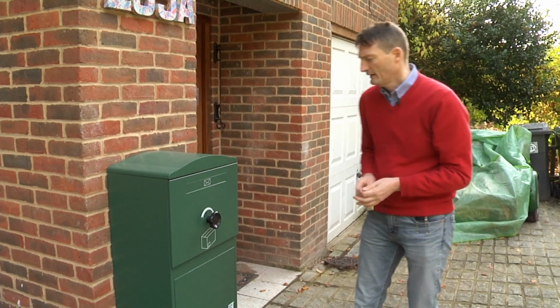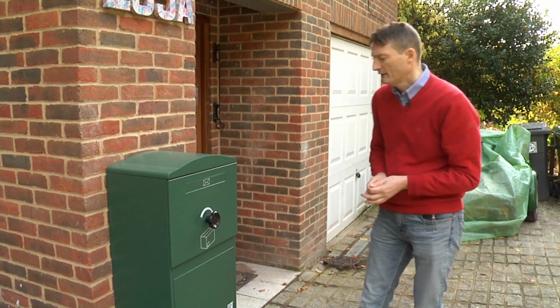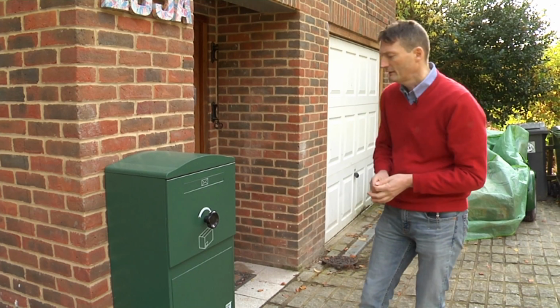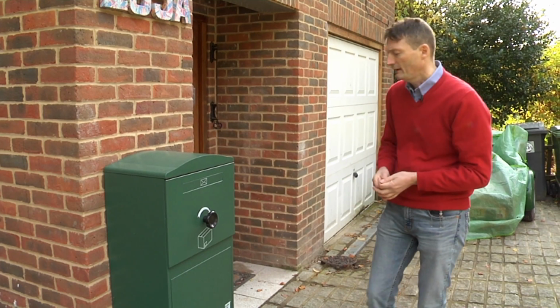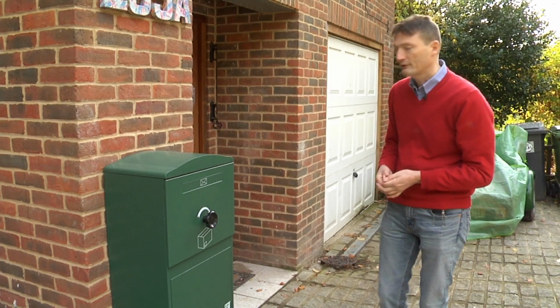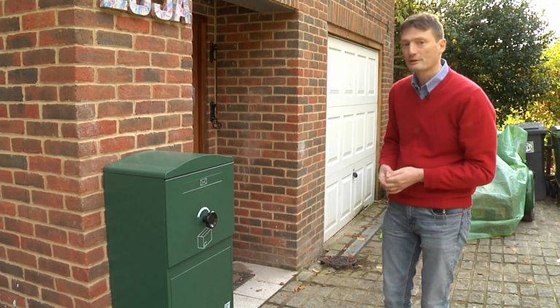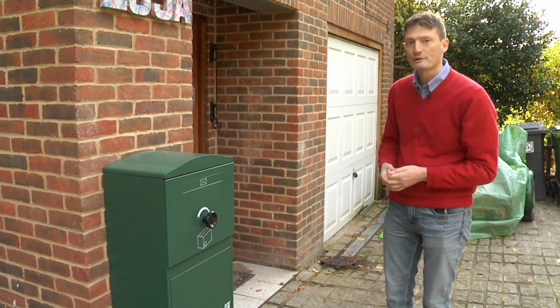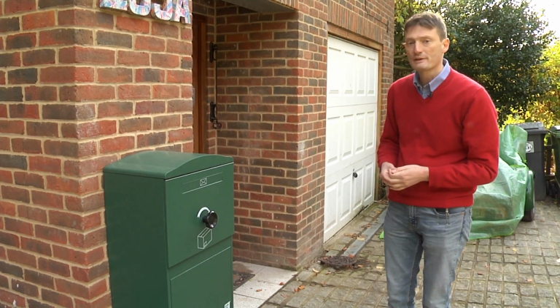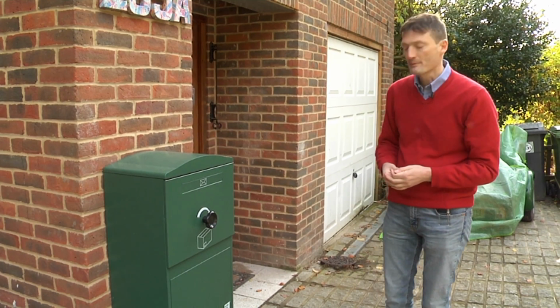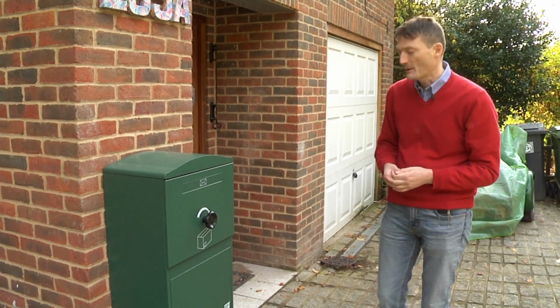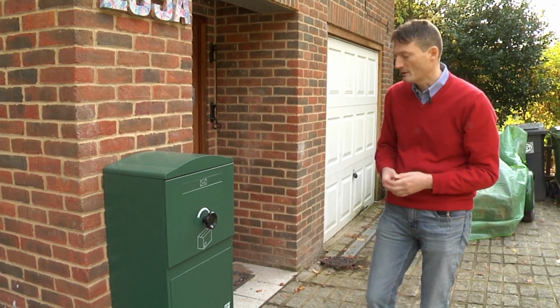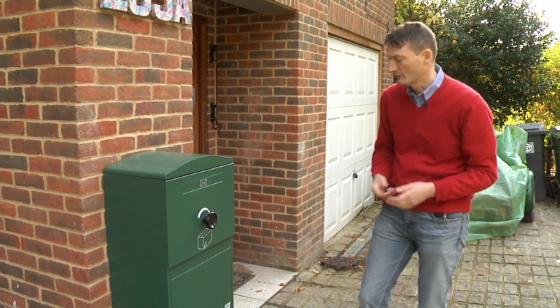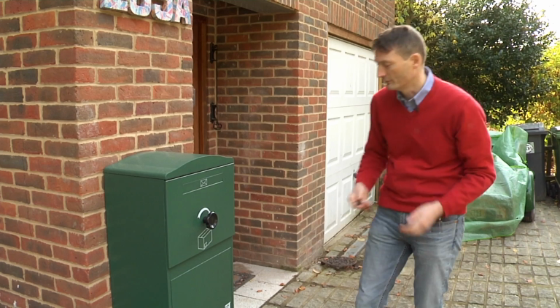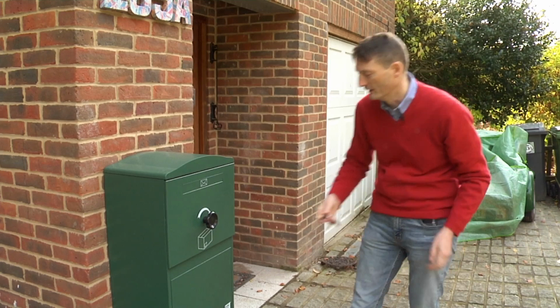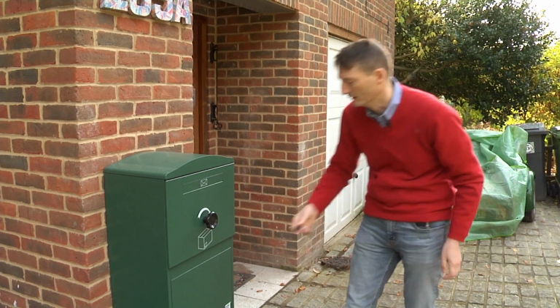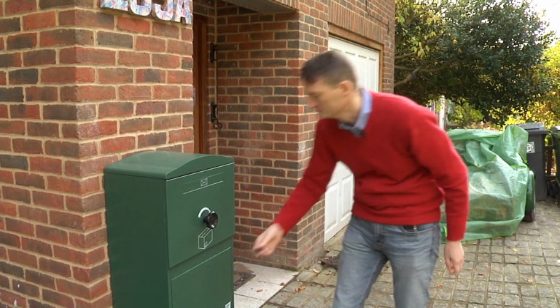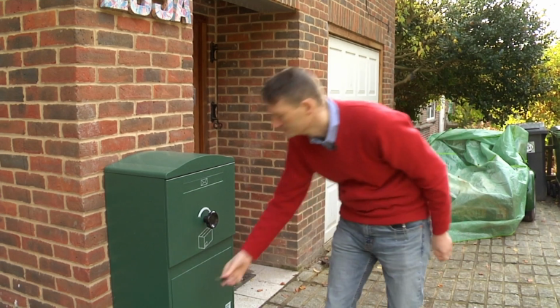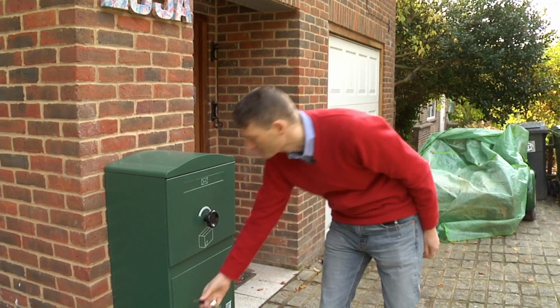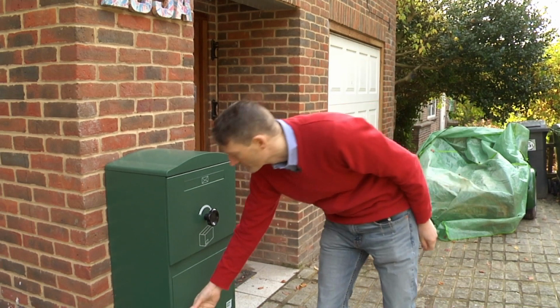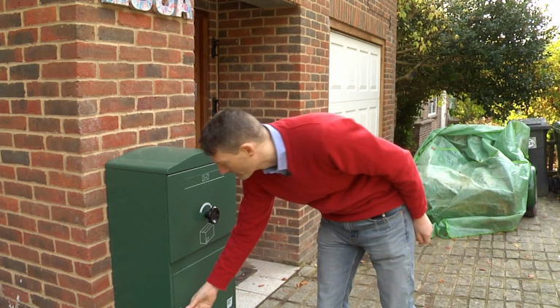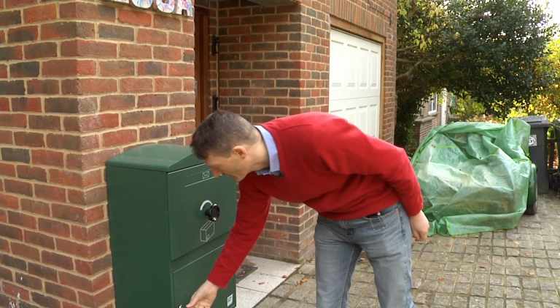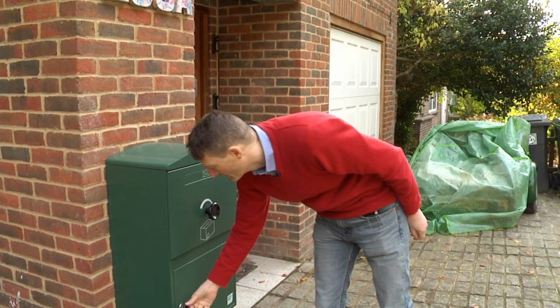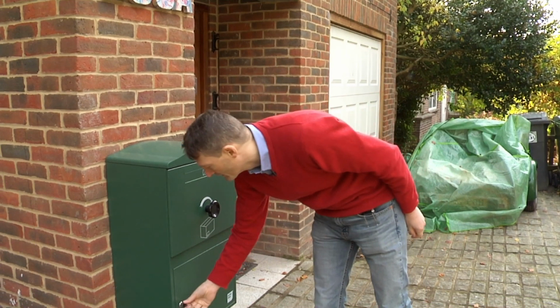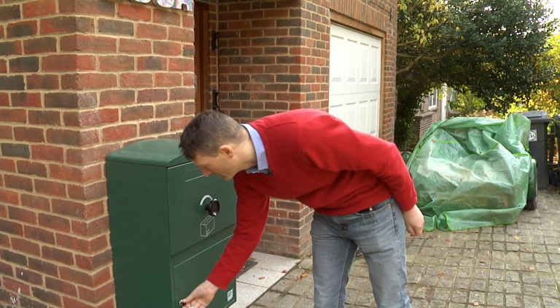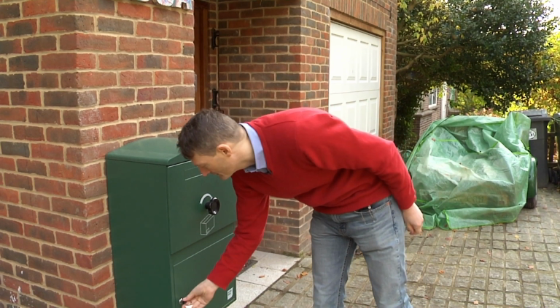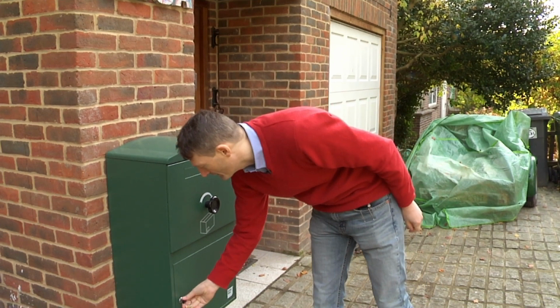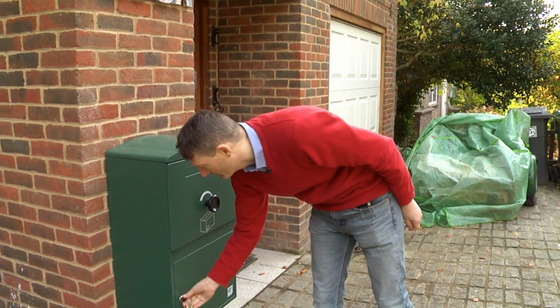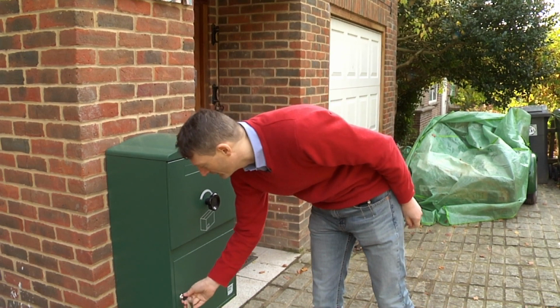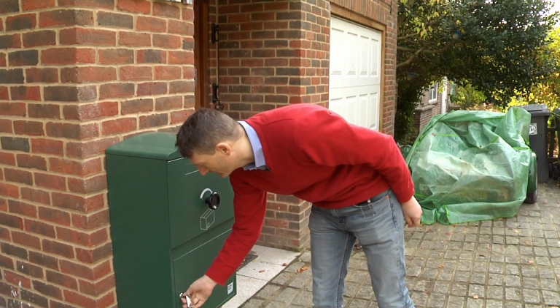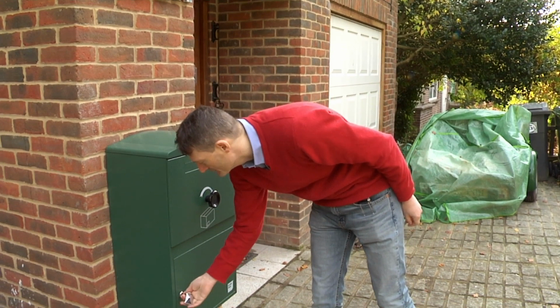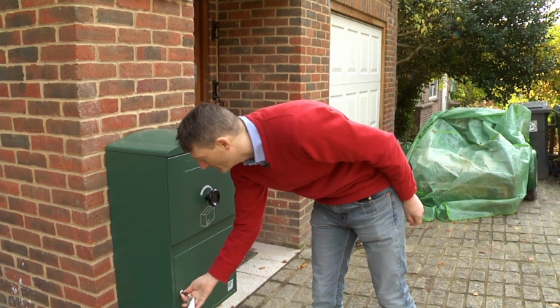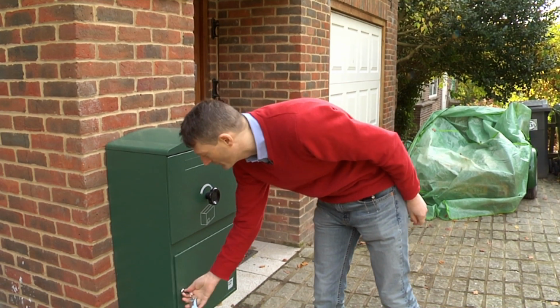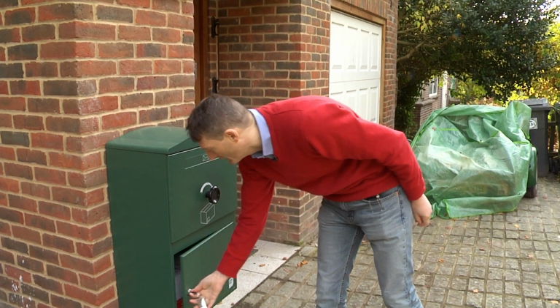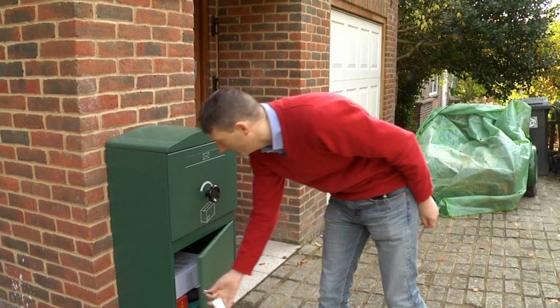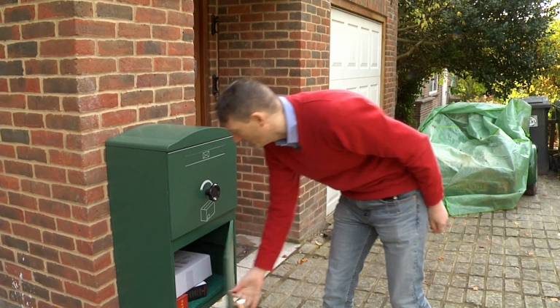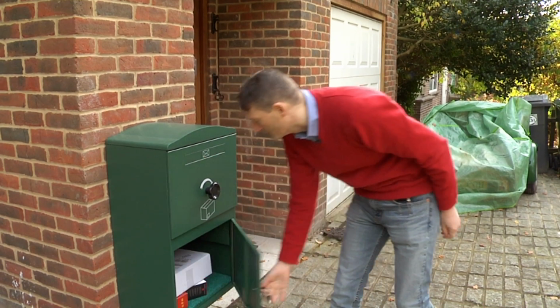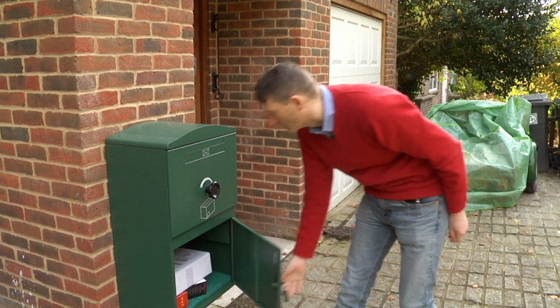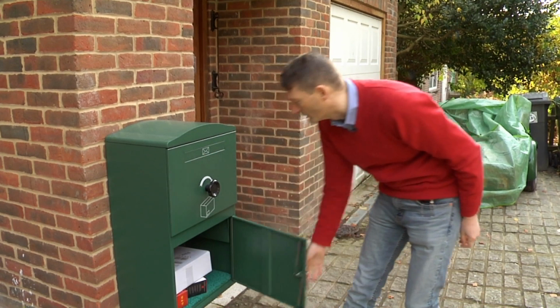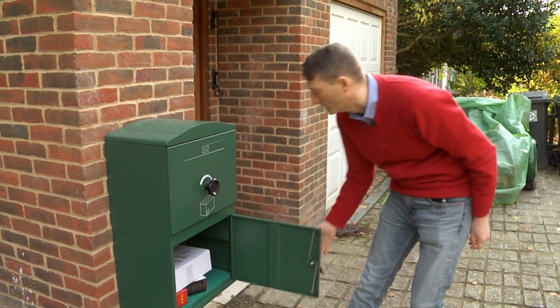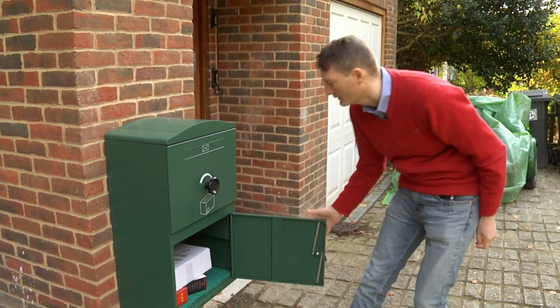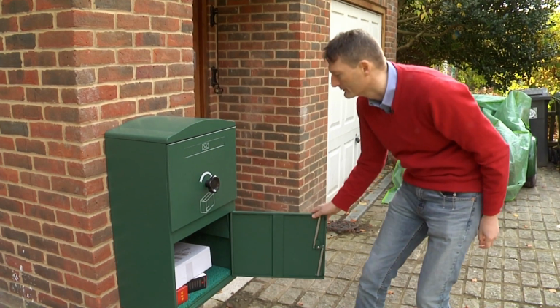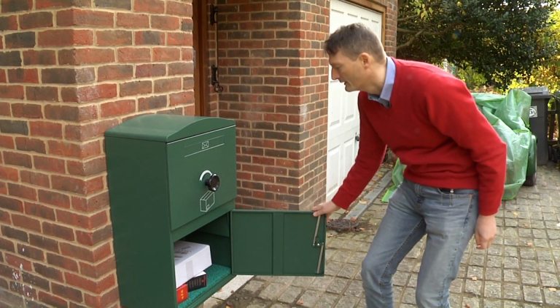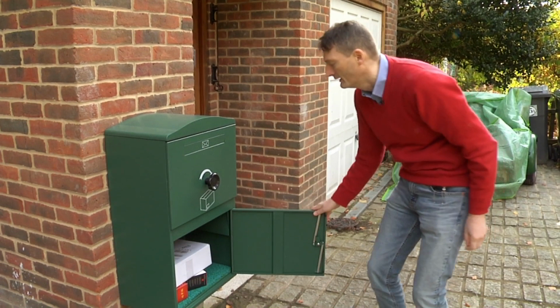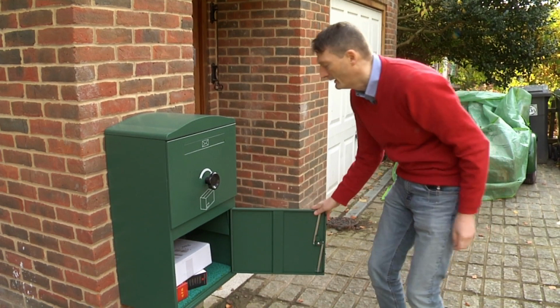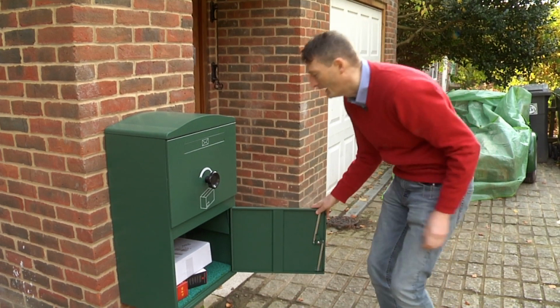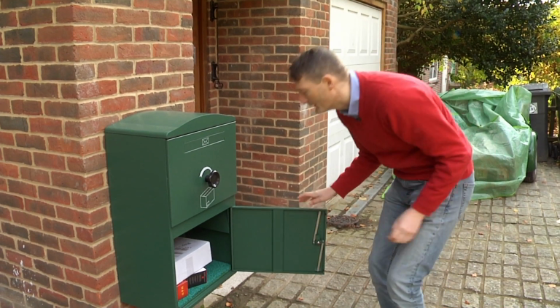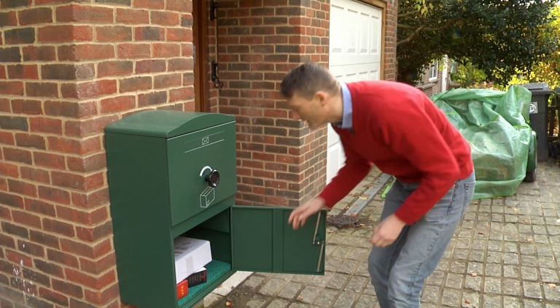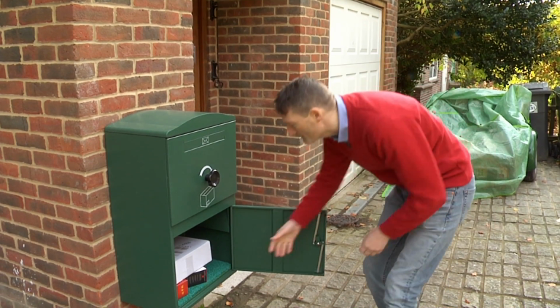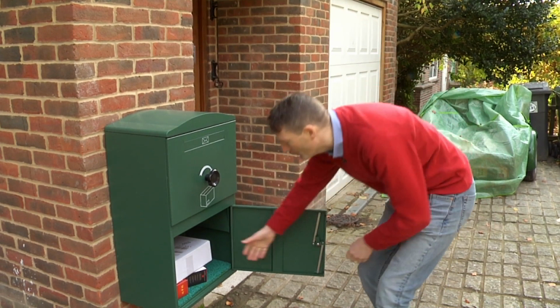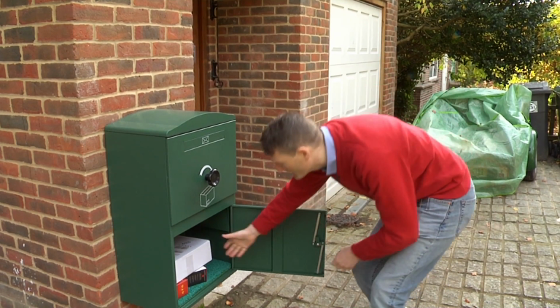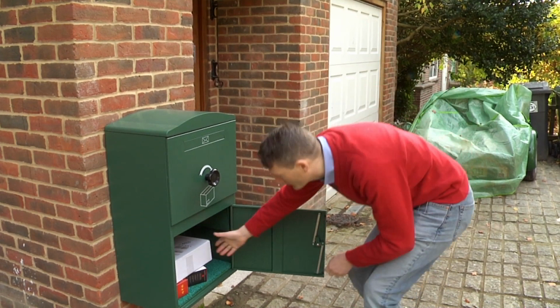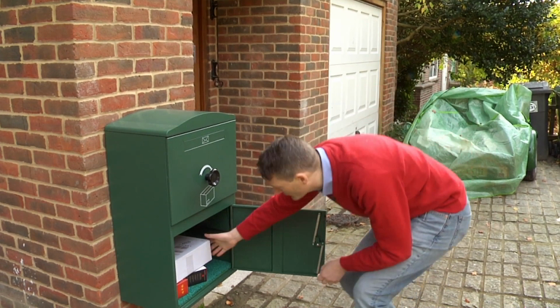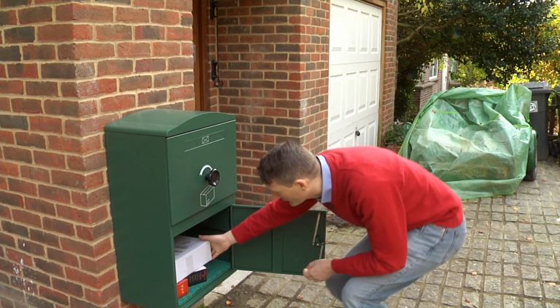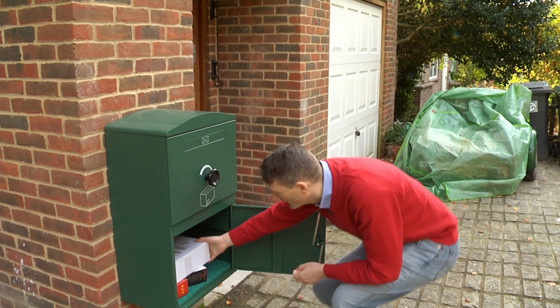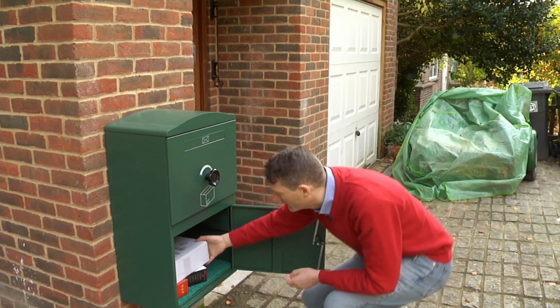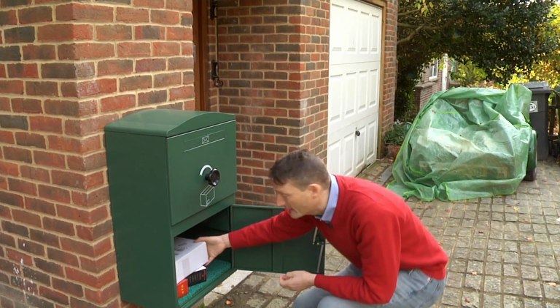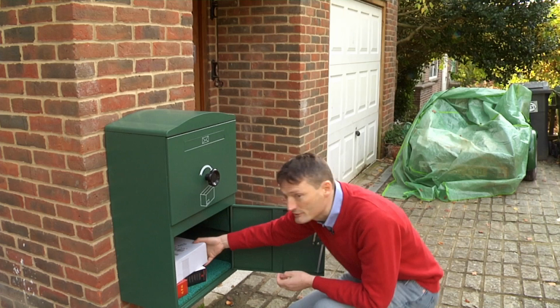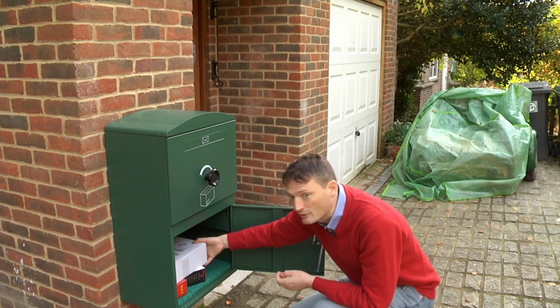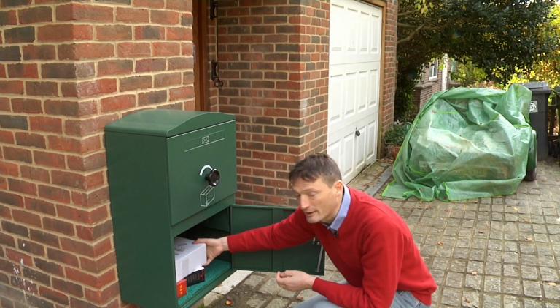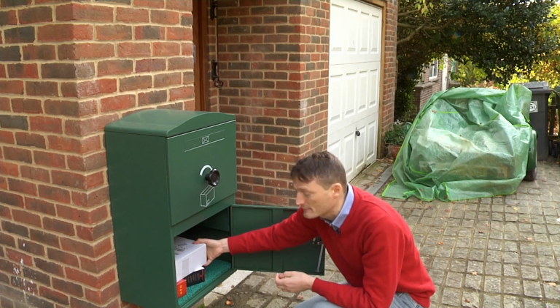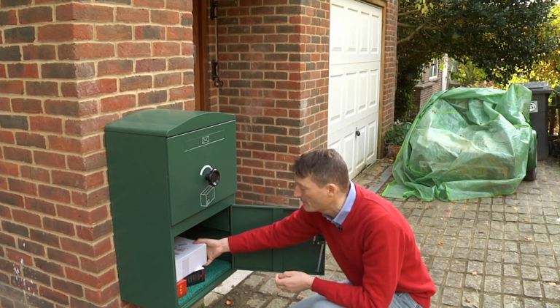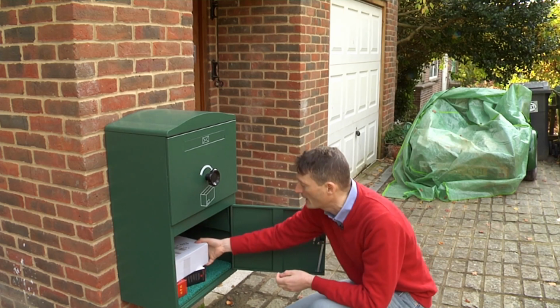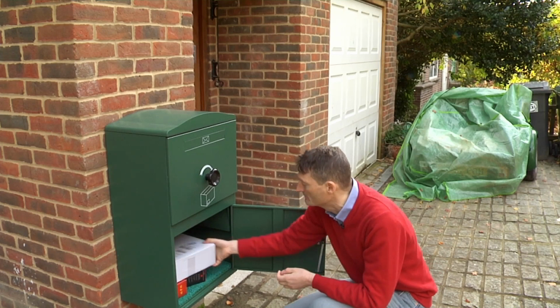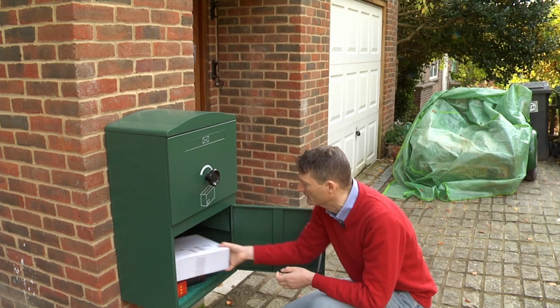So let's retrieve the parcels now. Basically a simple key in the lock, and there are the parcels in their dry compartment.